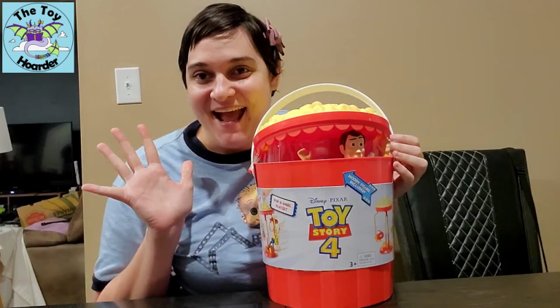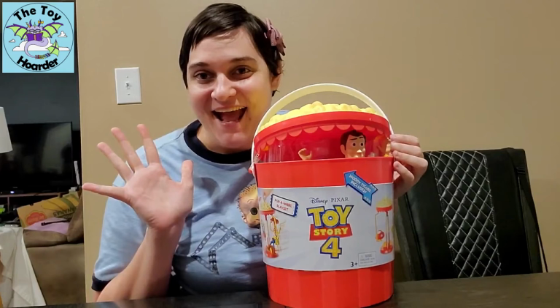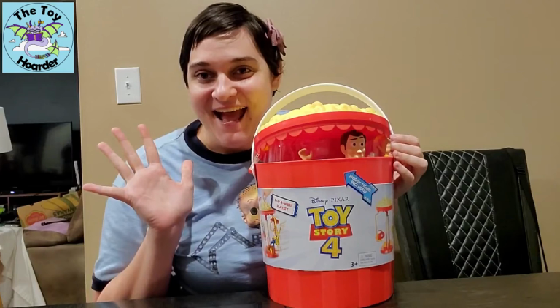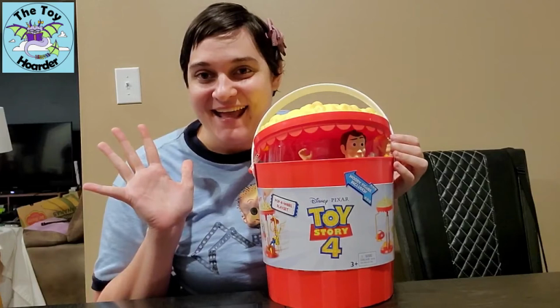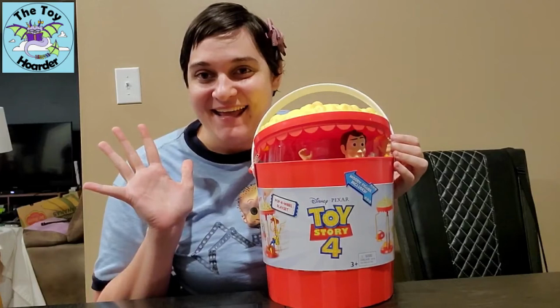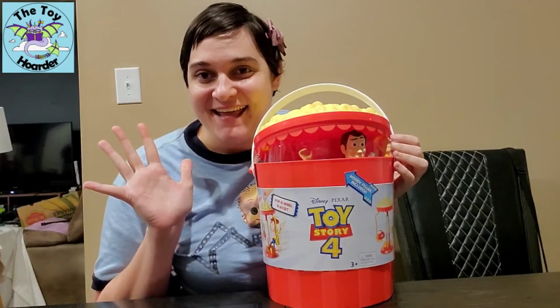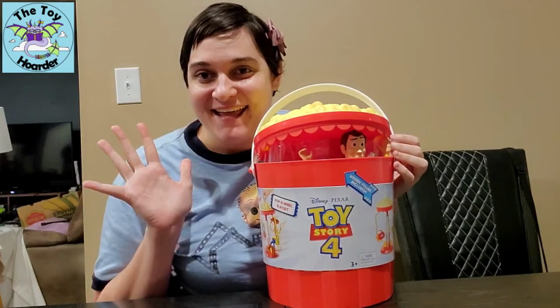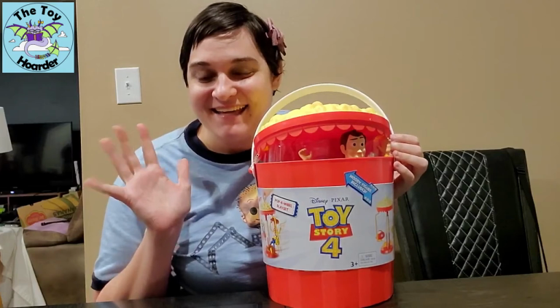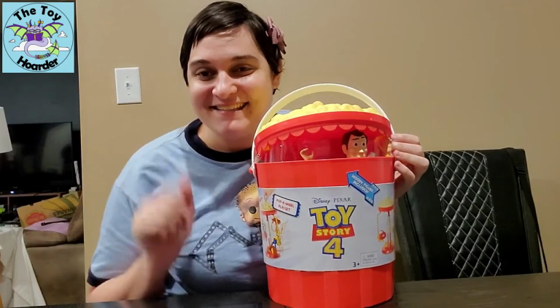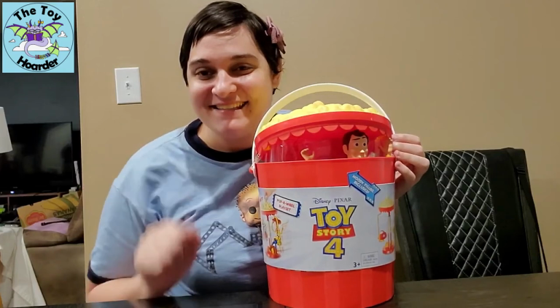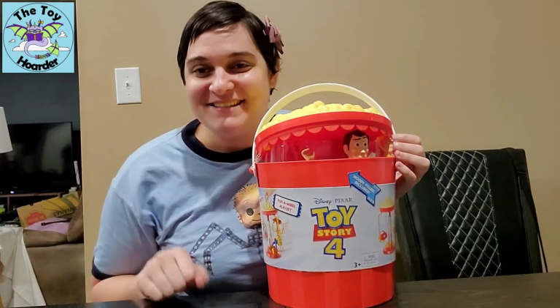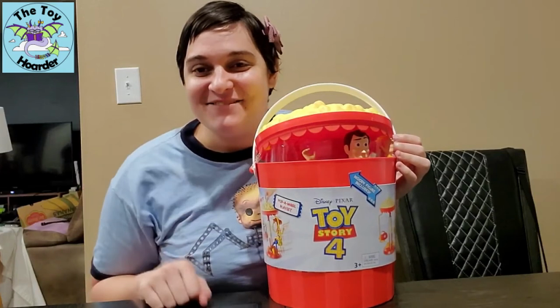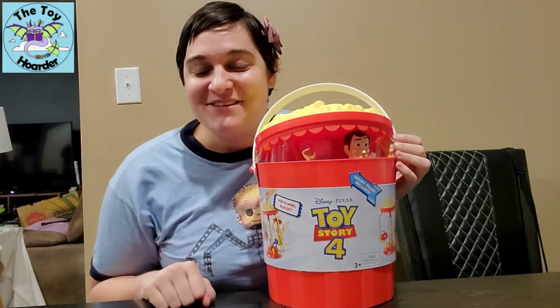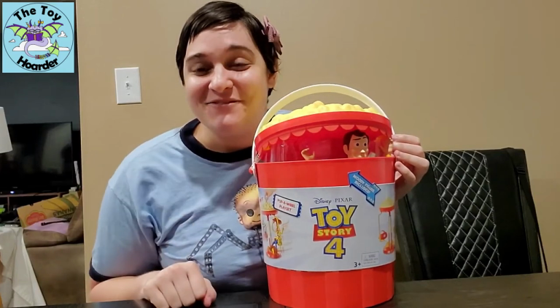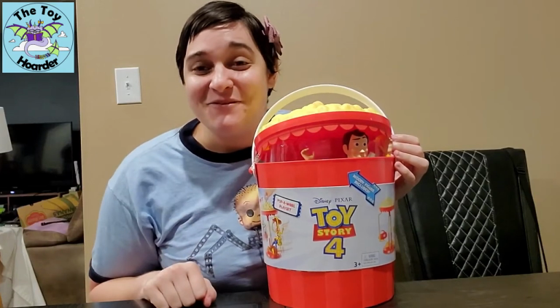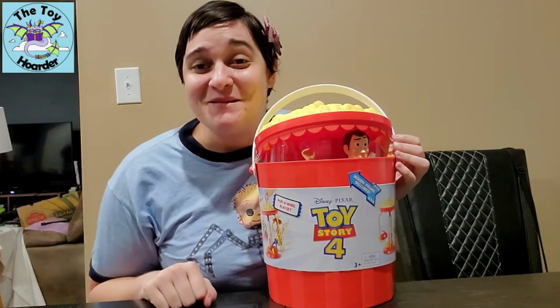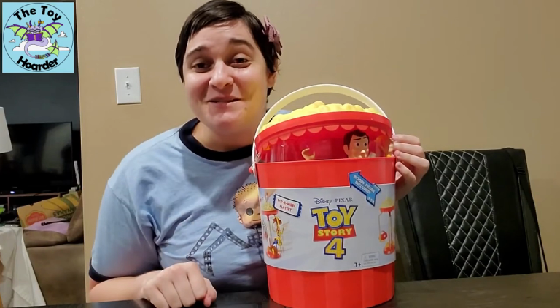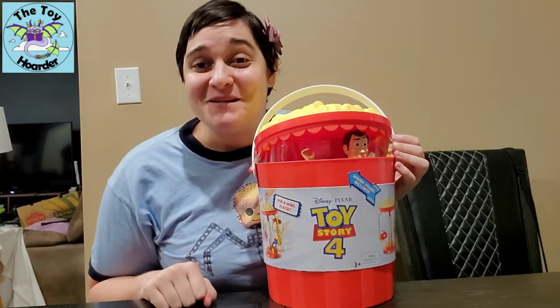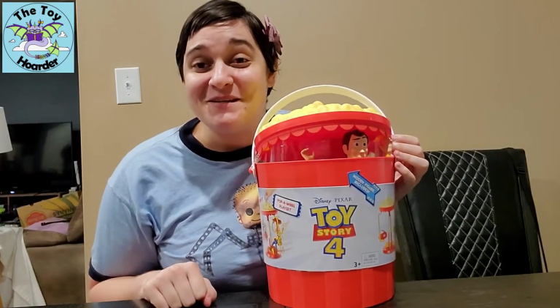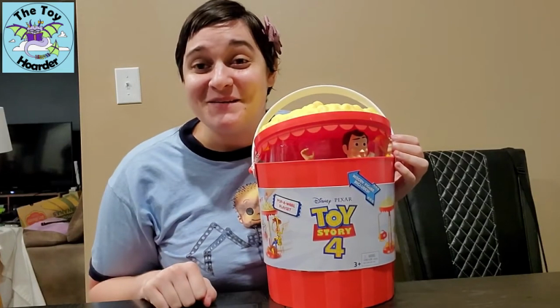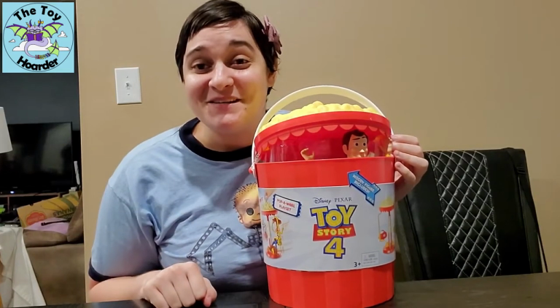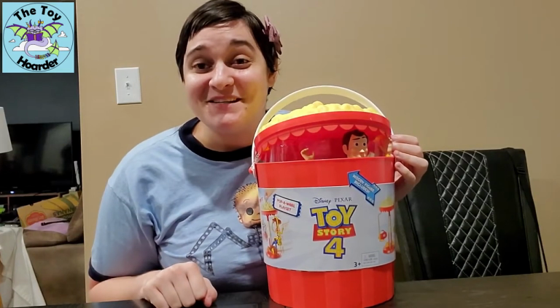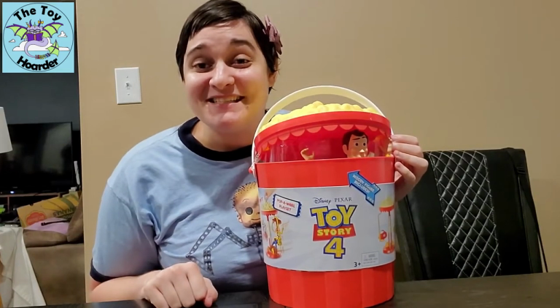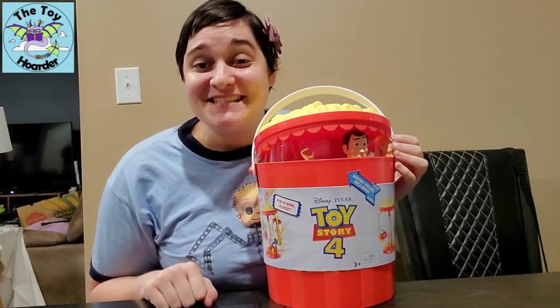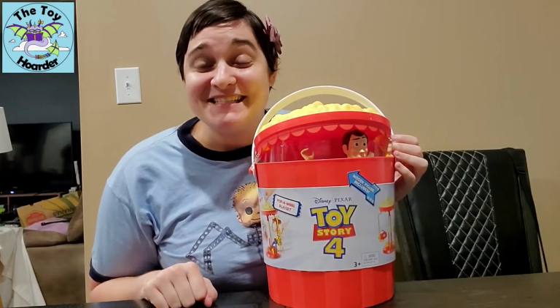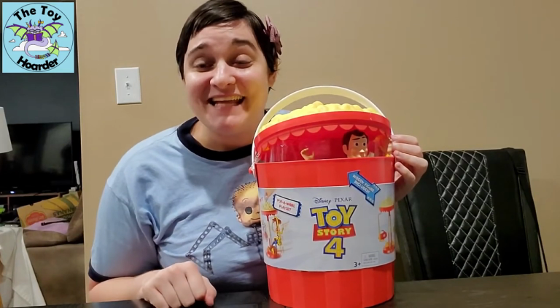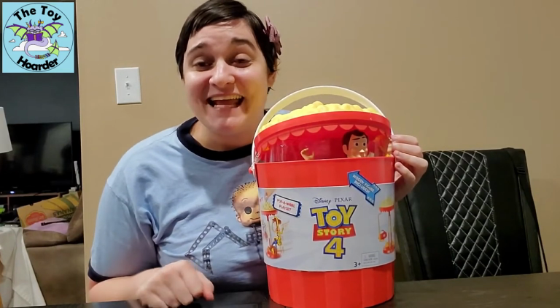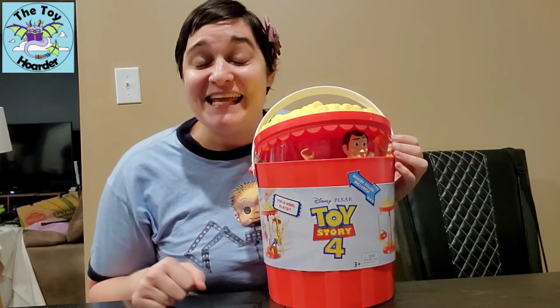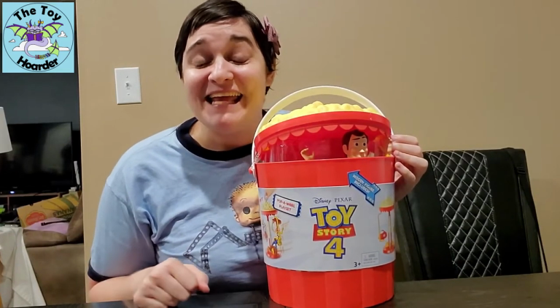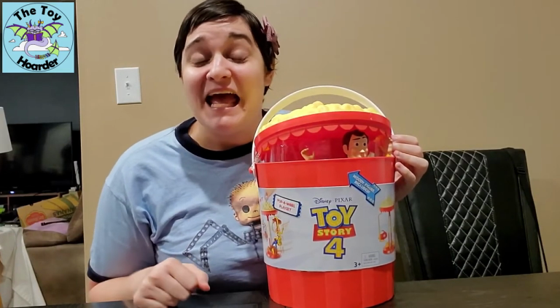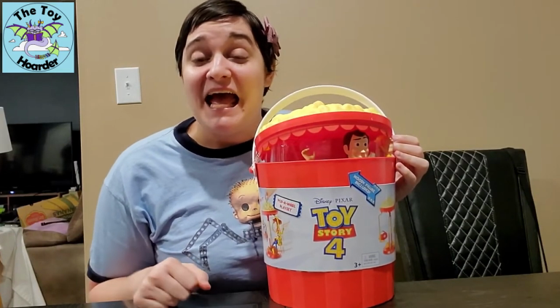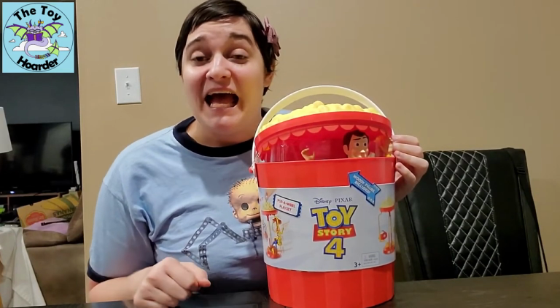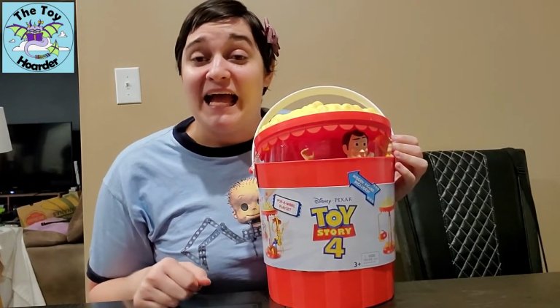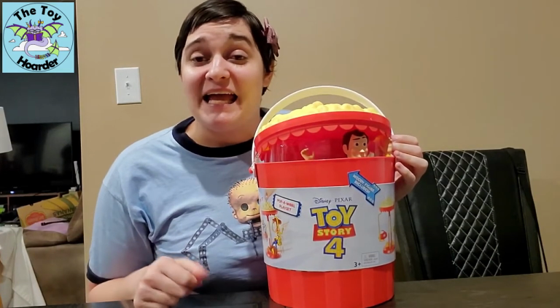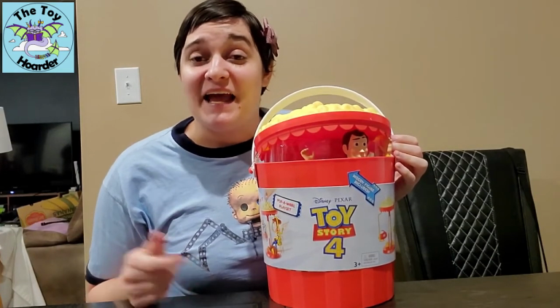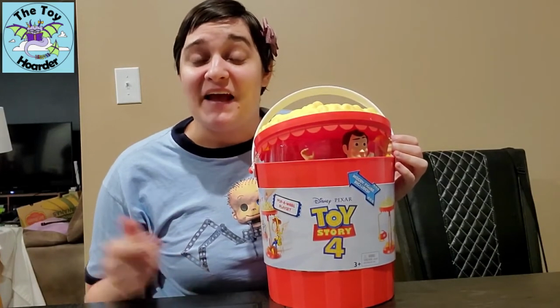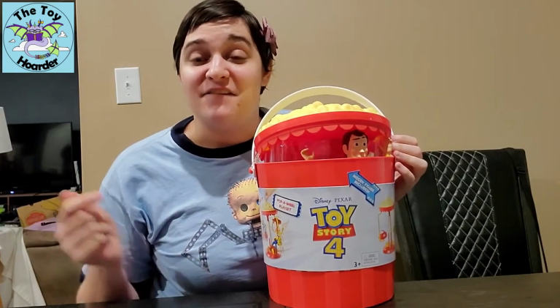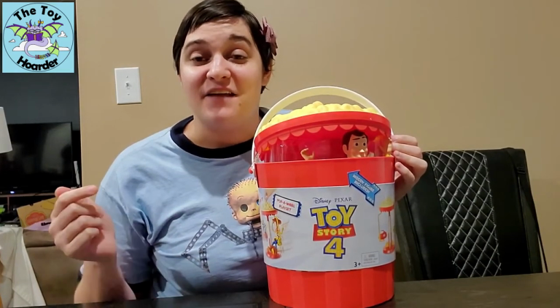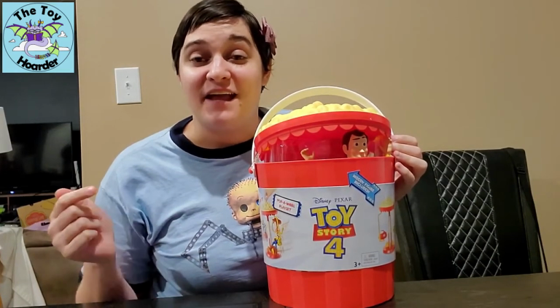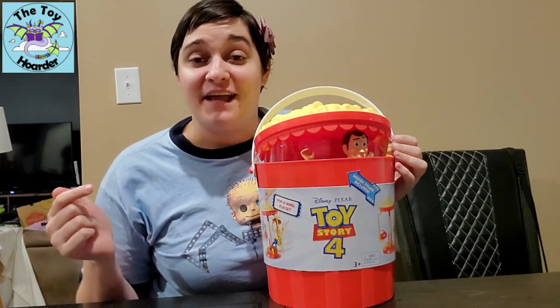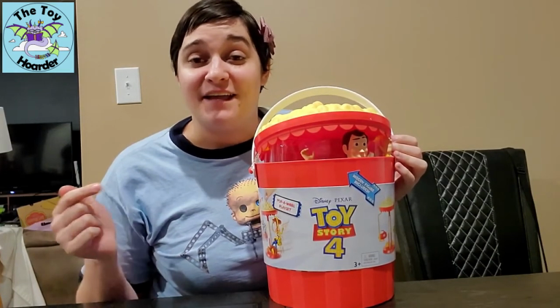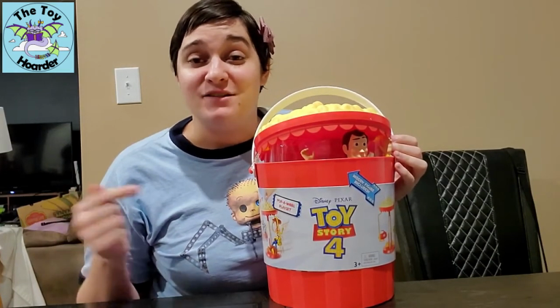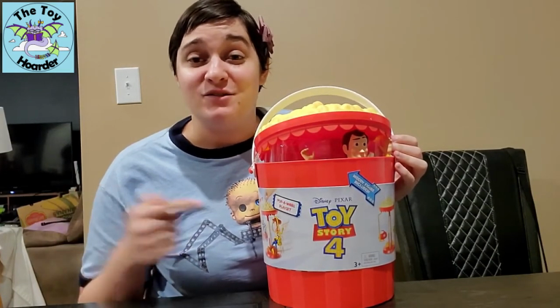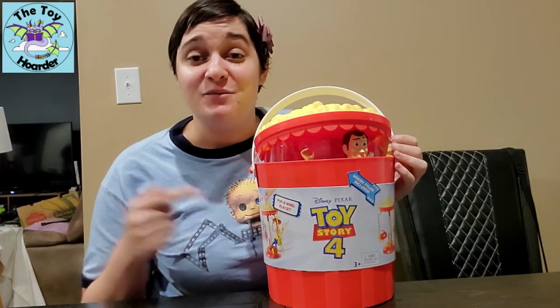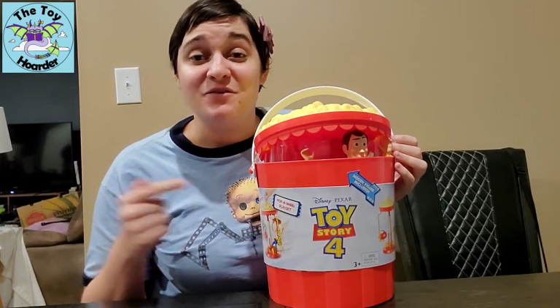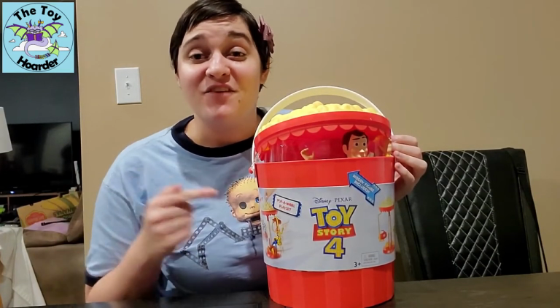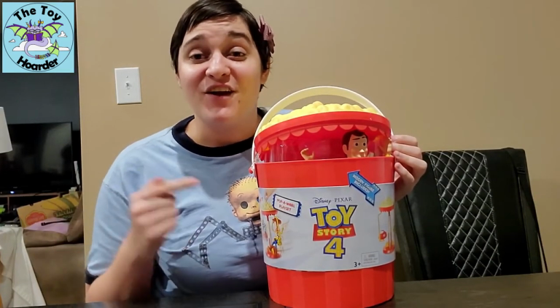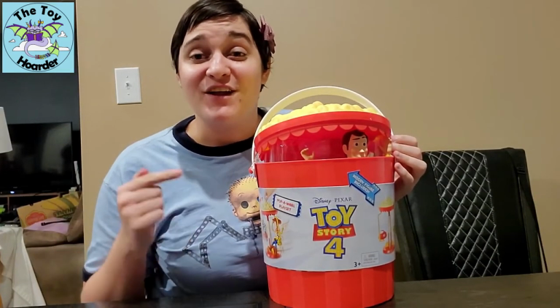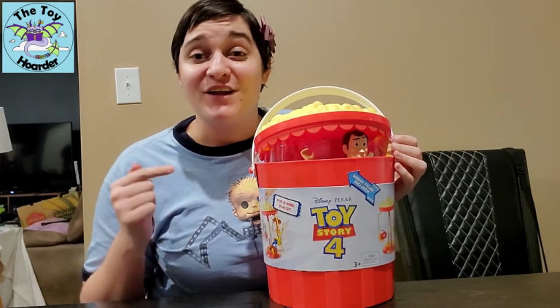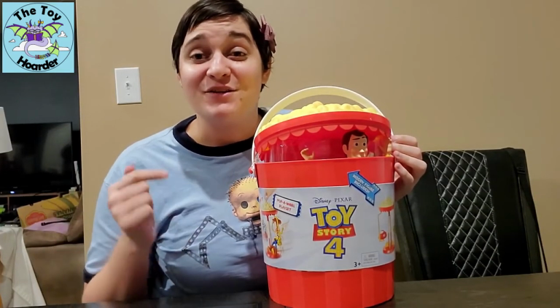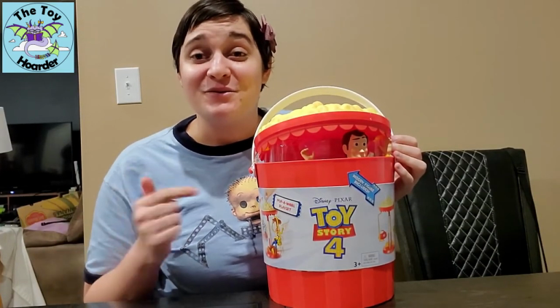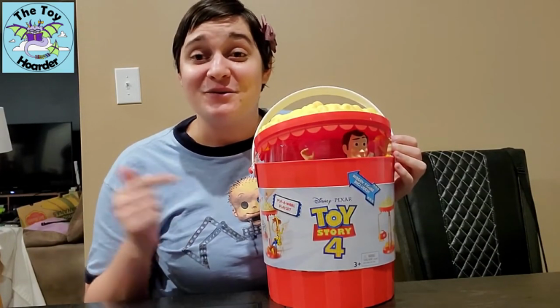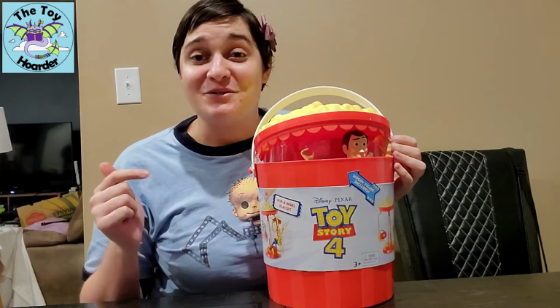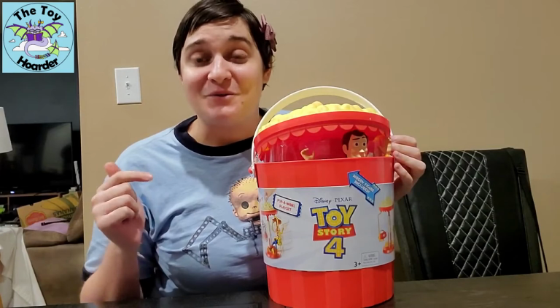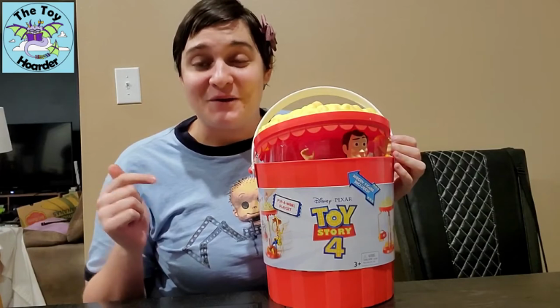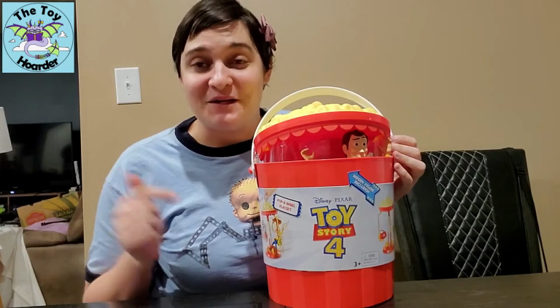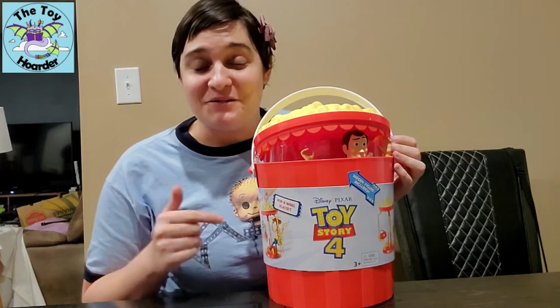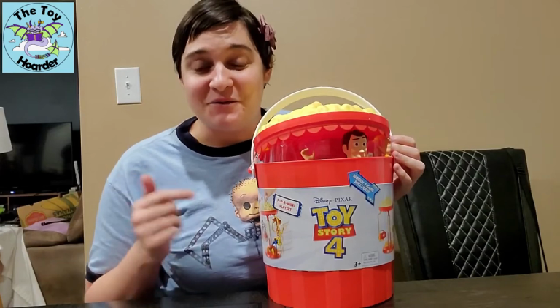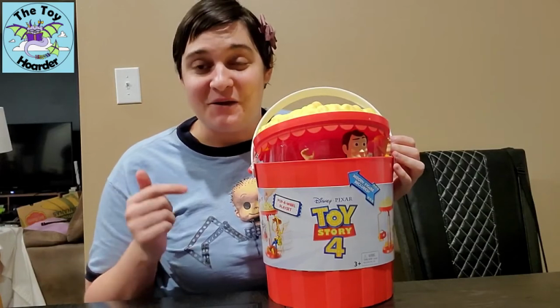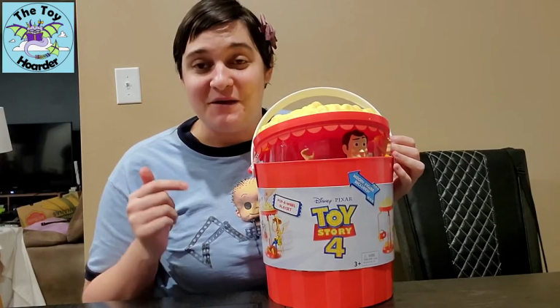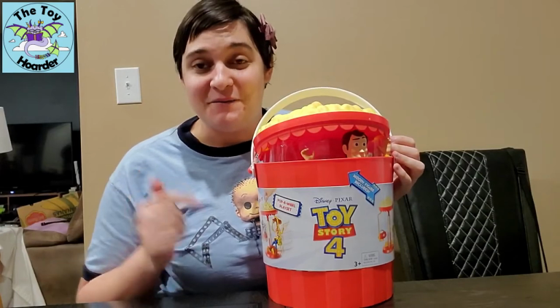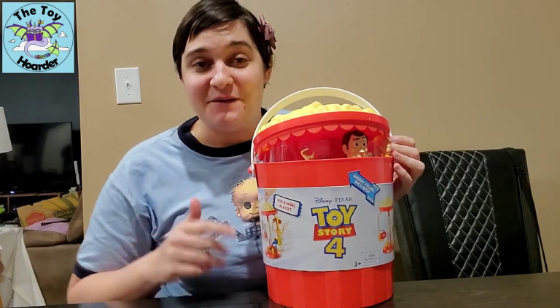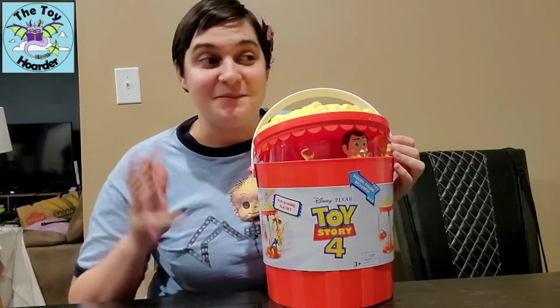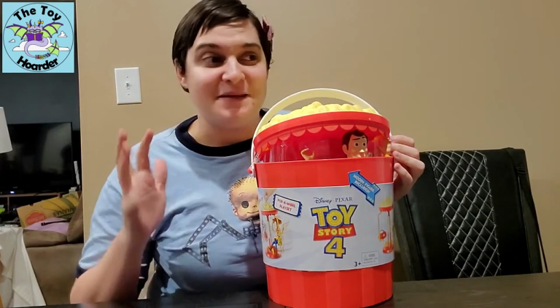Hi, it's Elizabeth from The Toy Hoarder. Today, I have a super fun Toy Story toy with me.